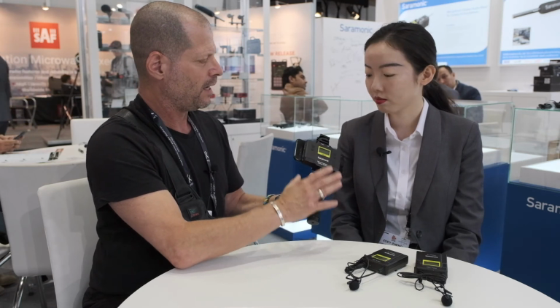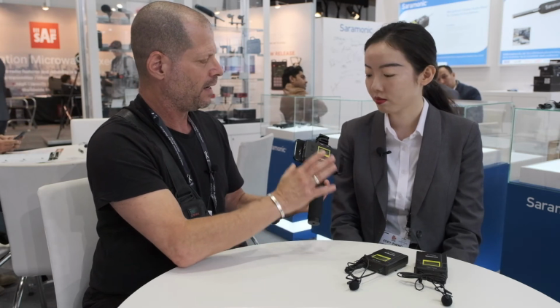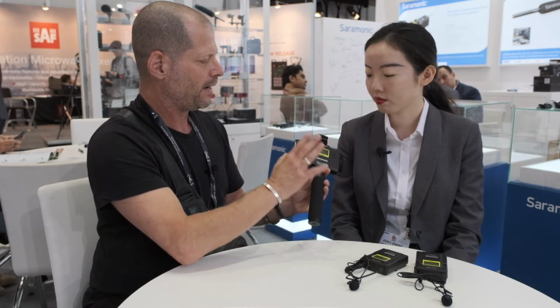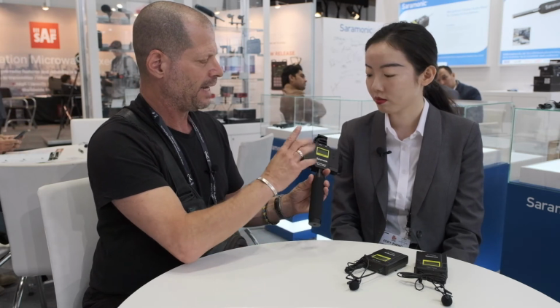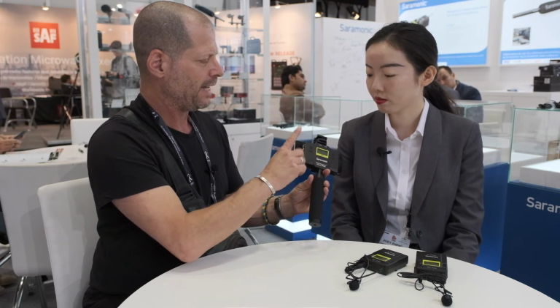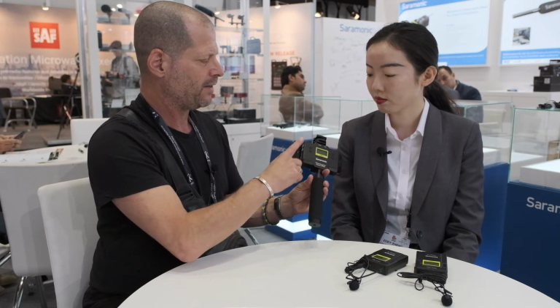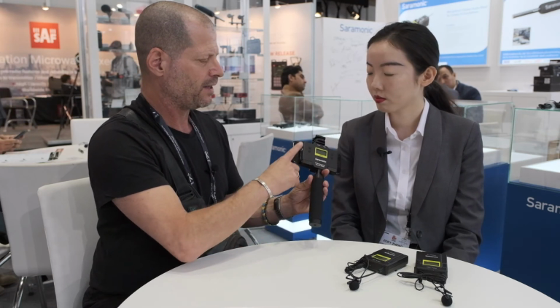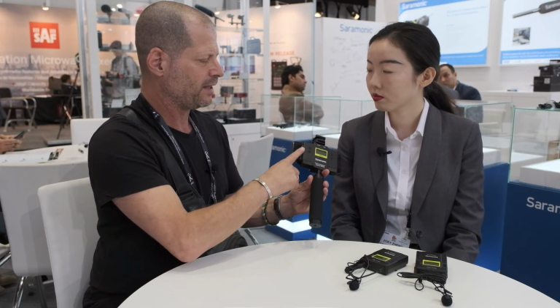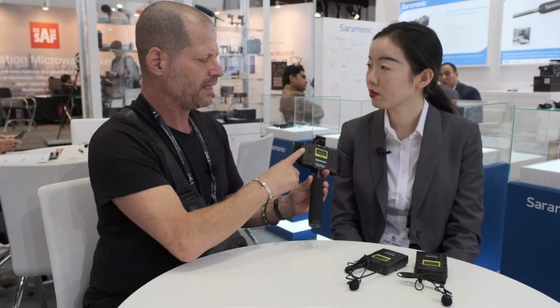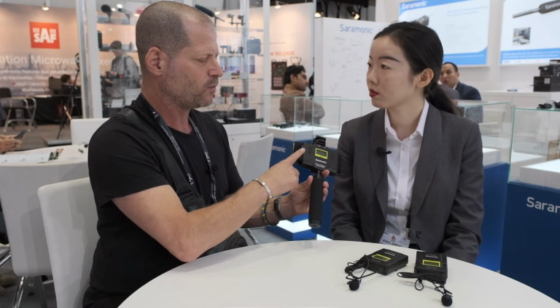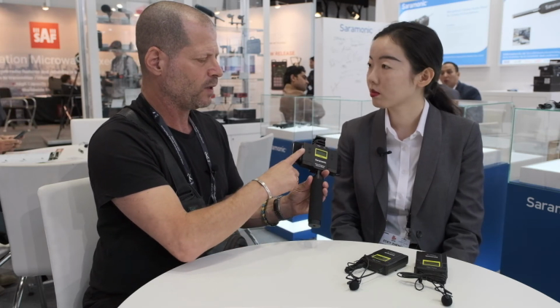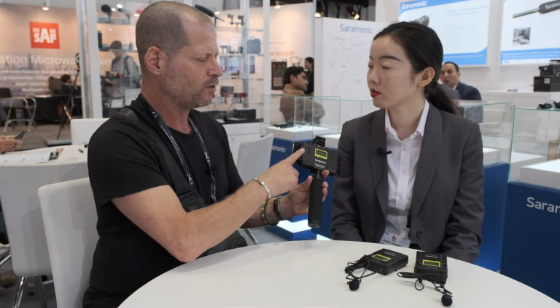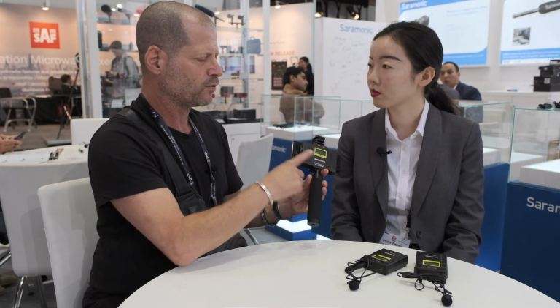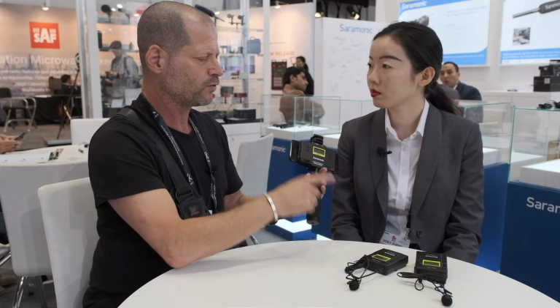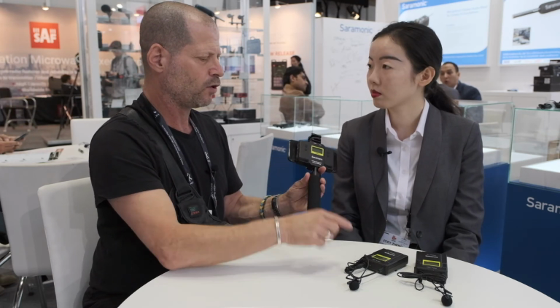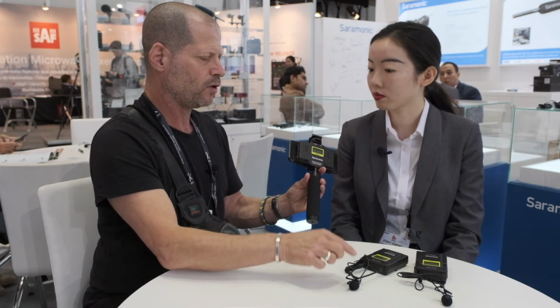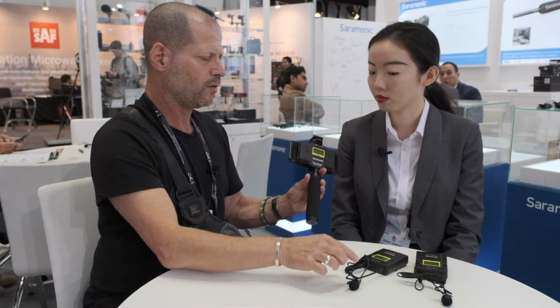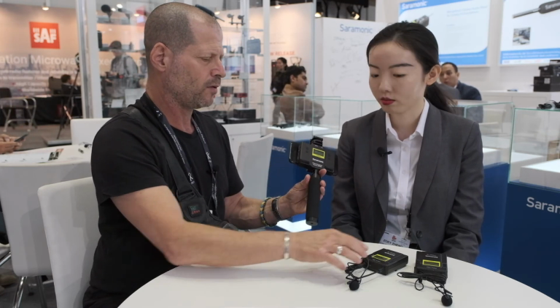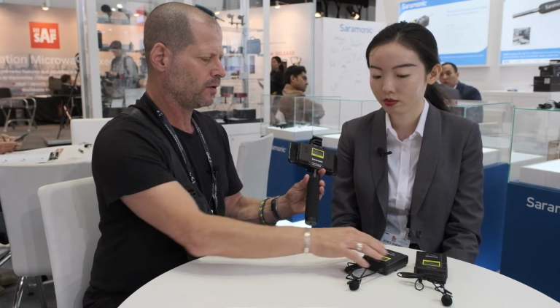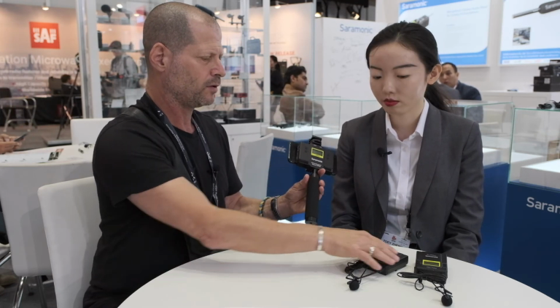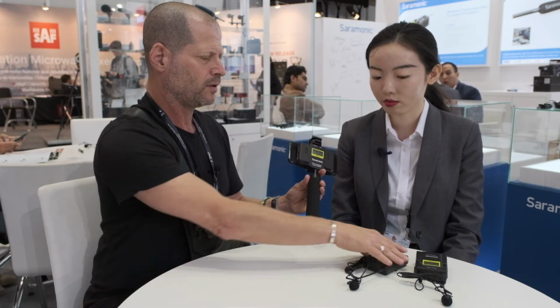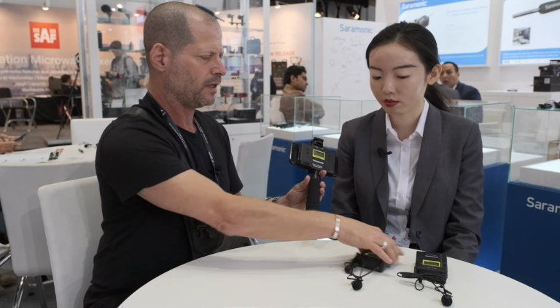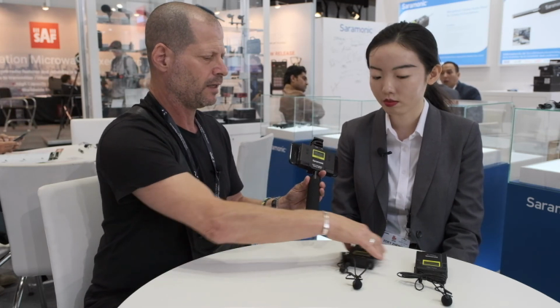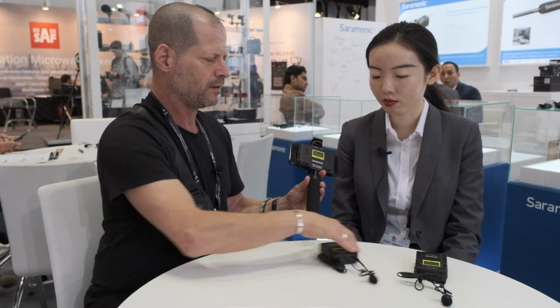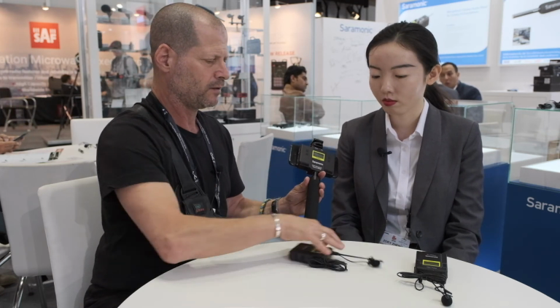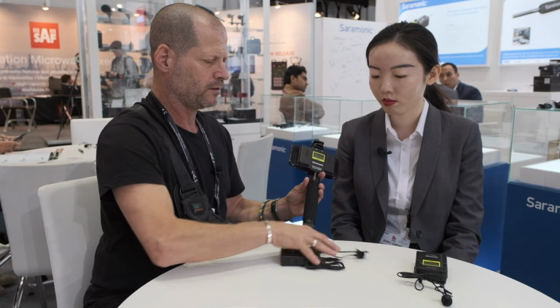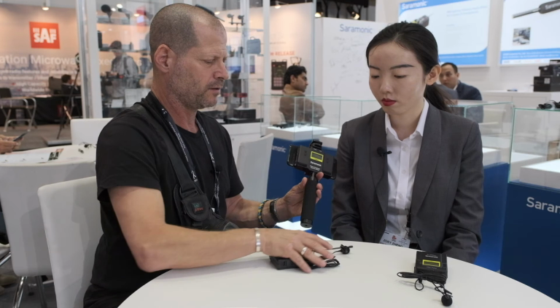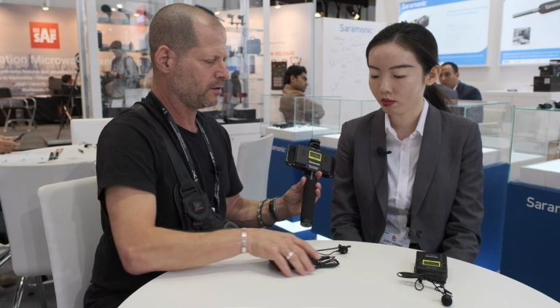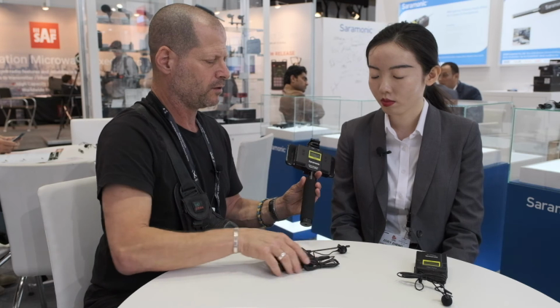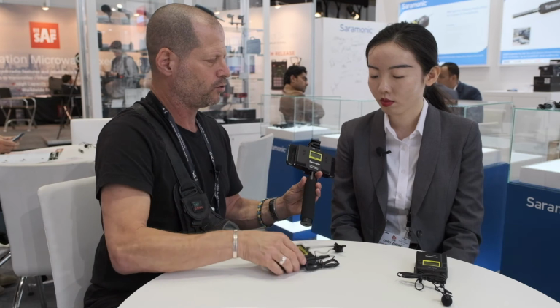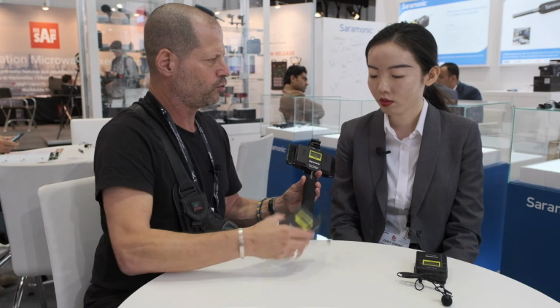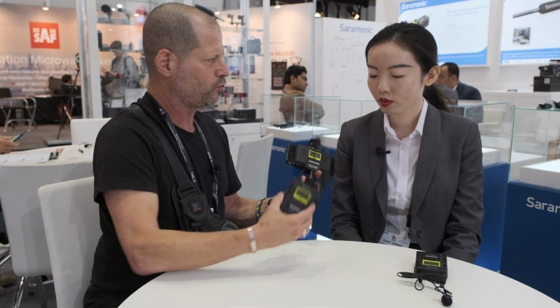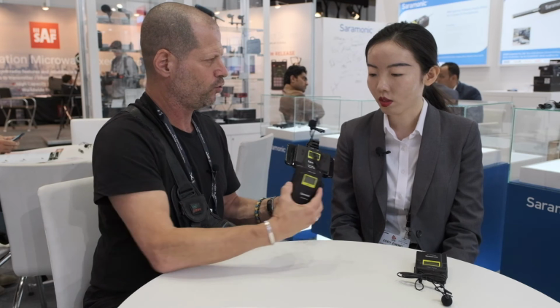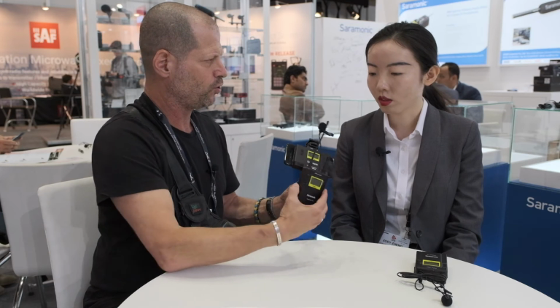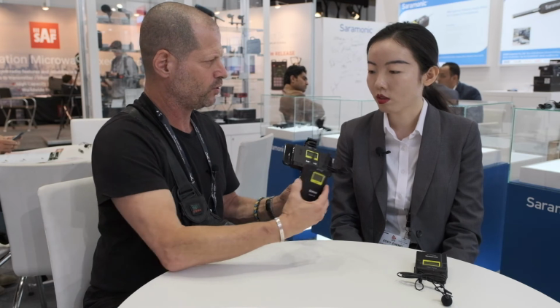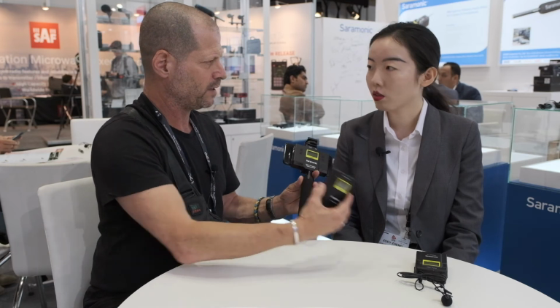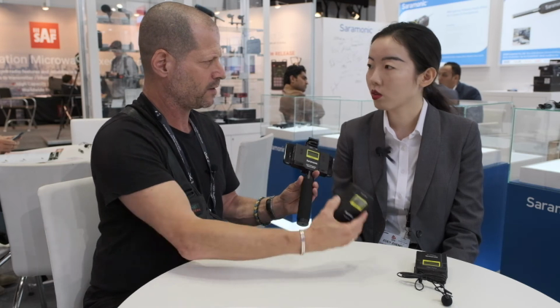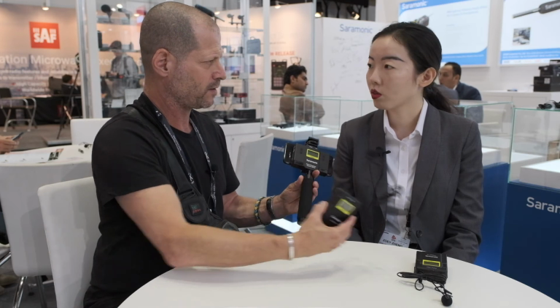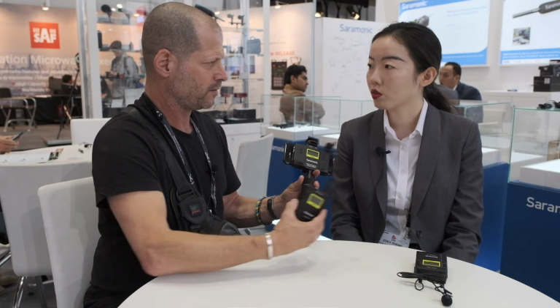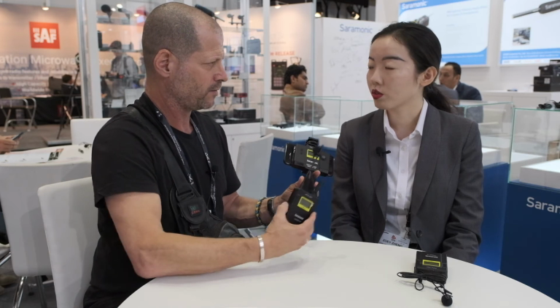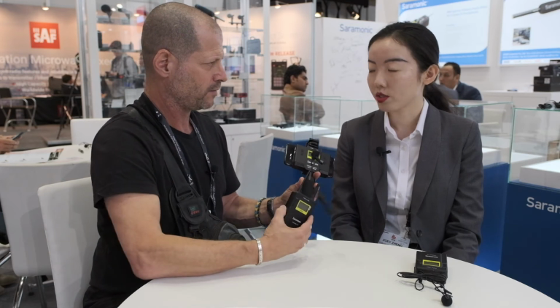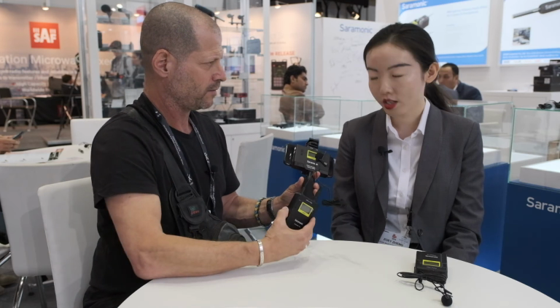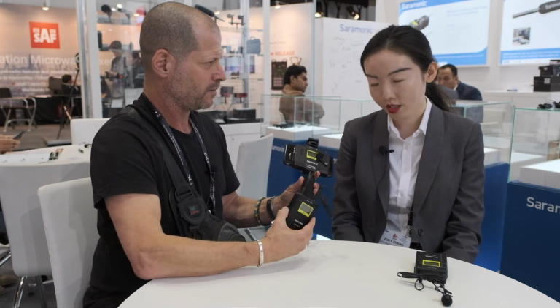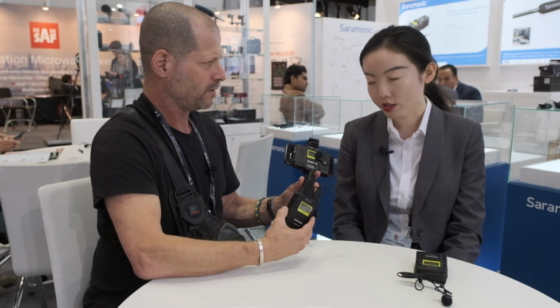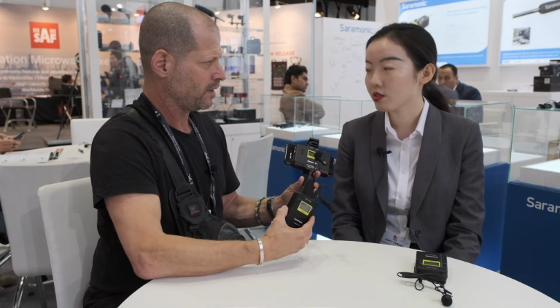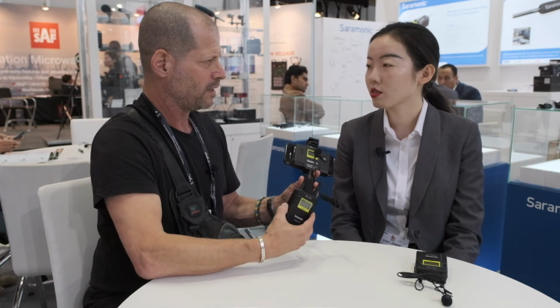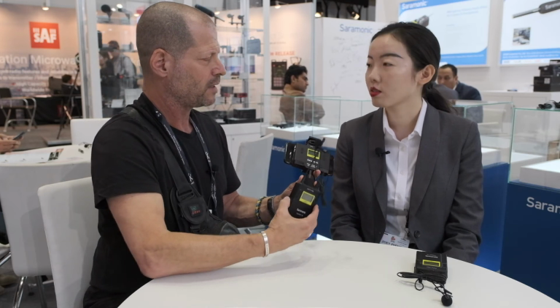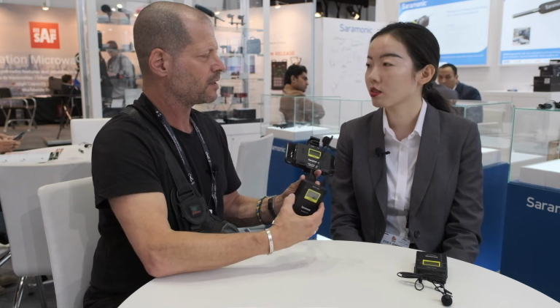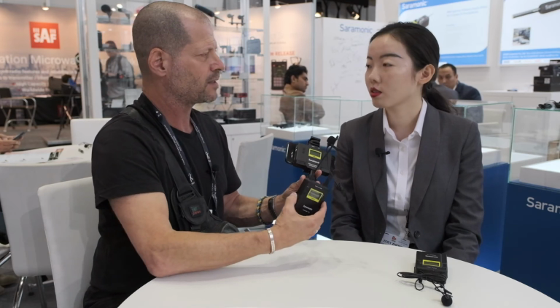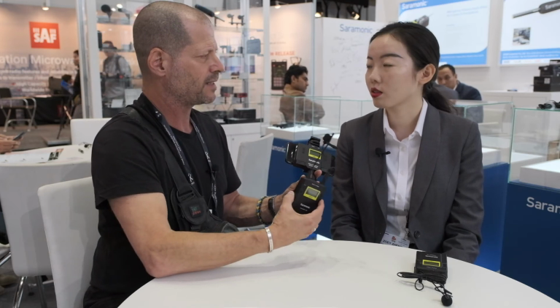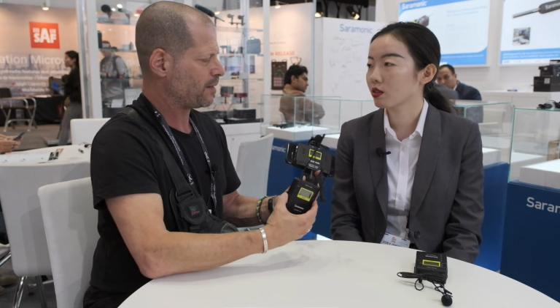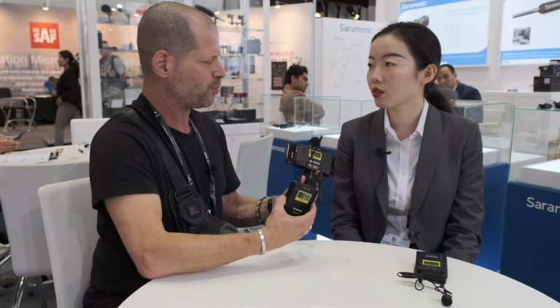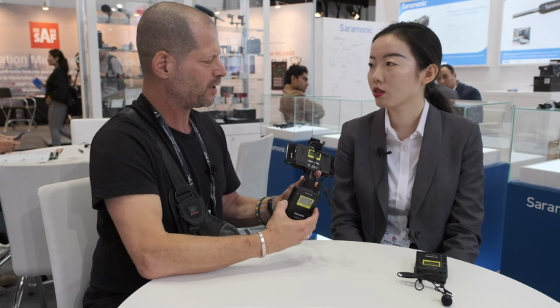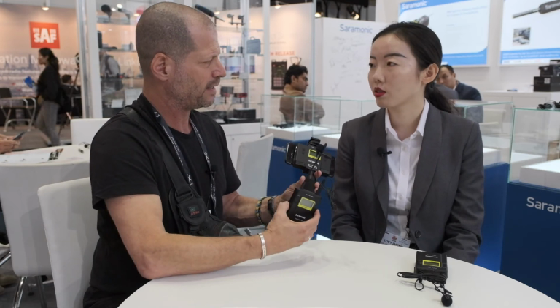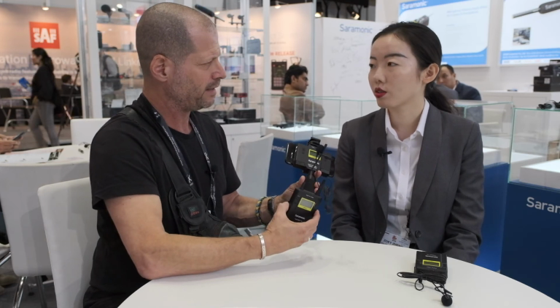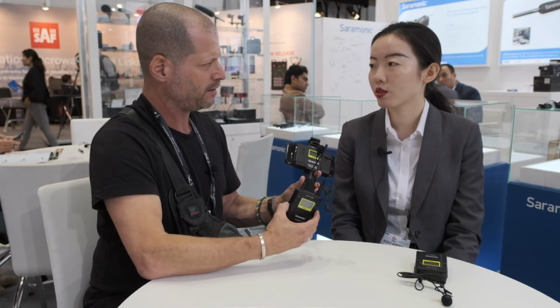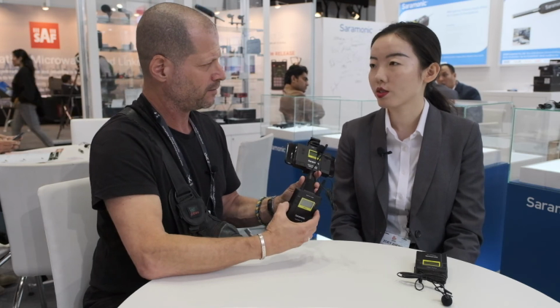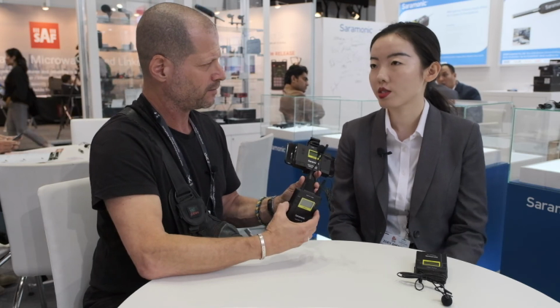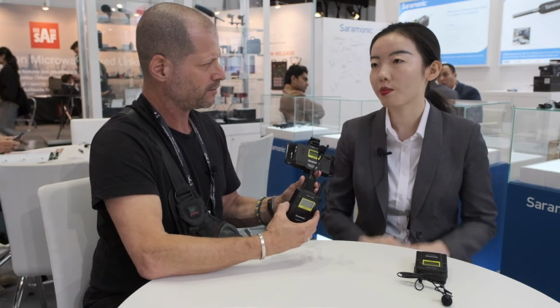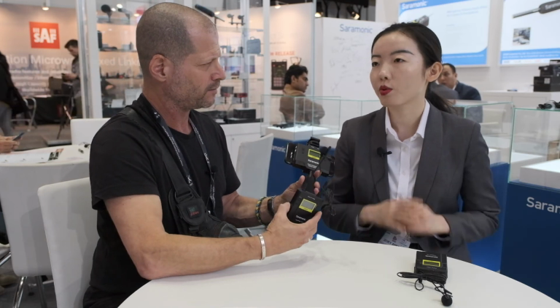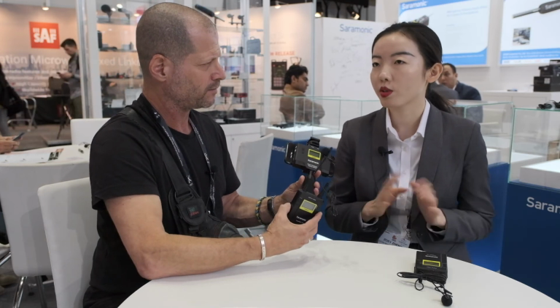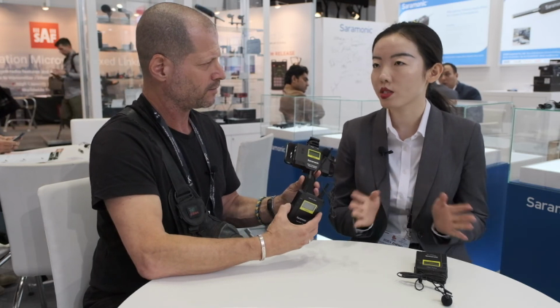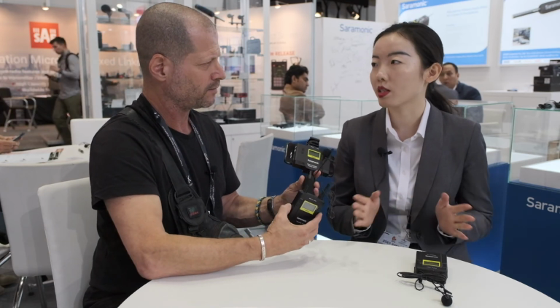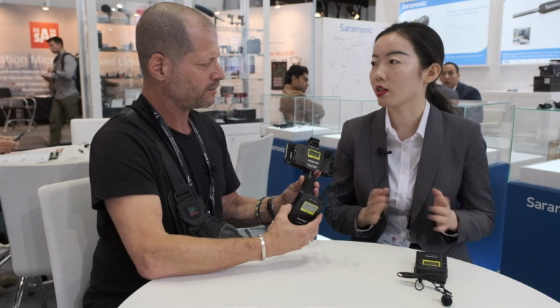This receiver can control two units — and separately, each one independently.